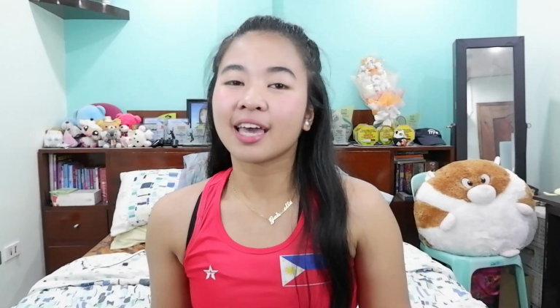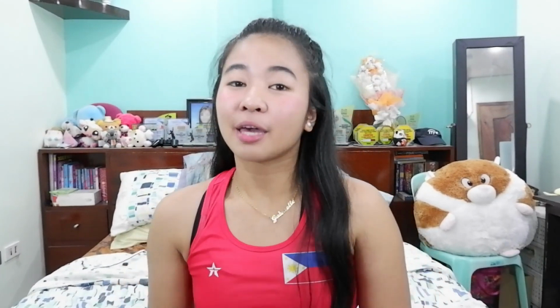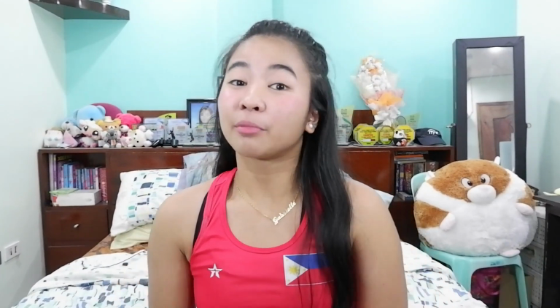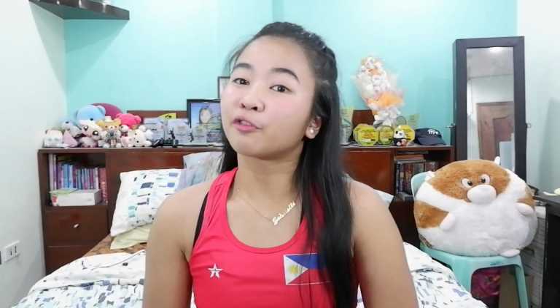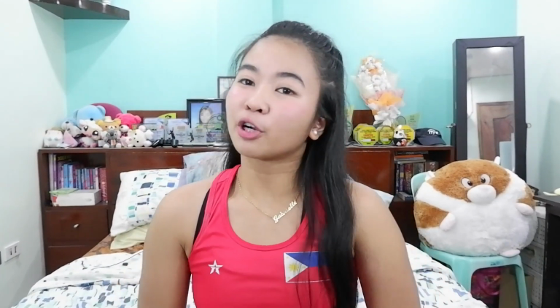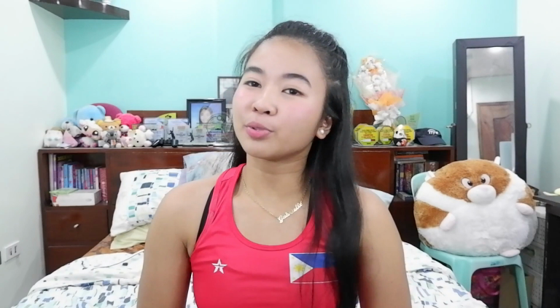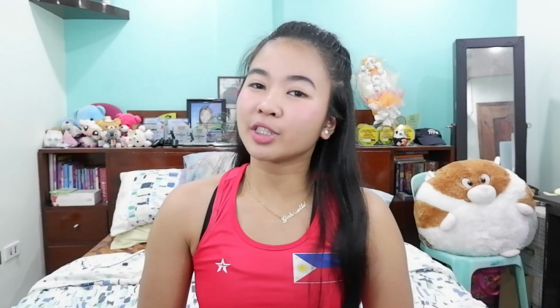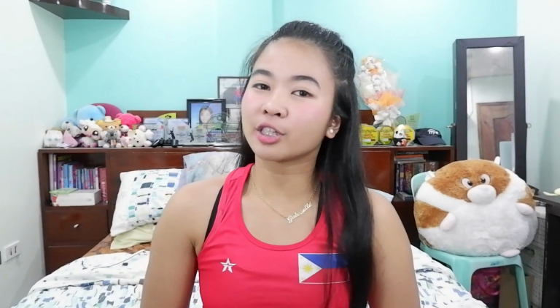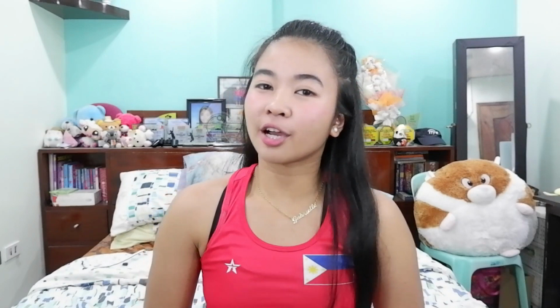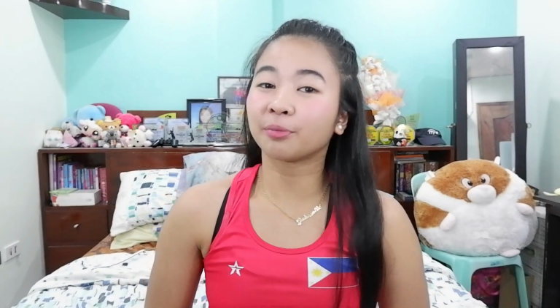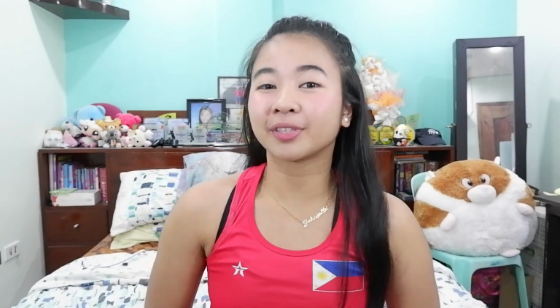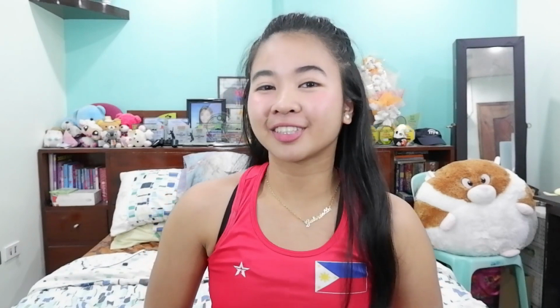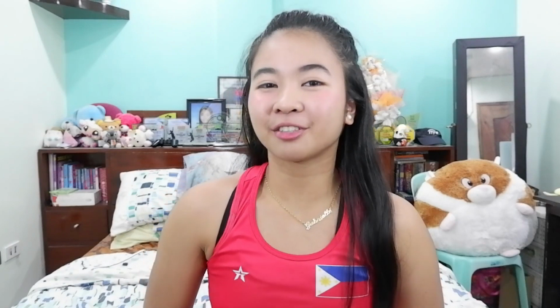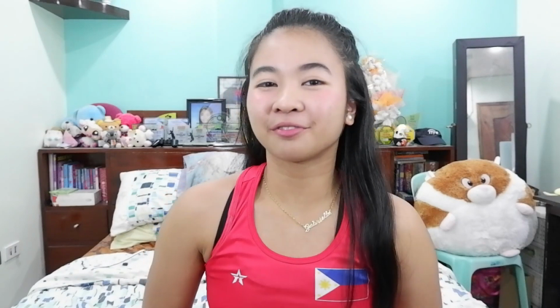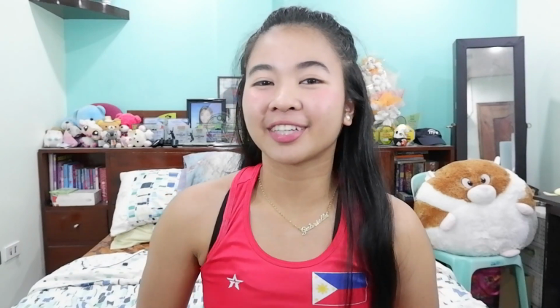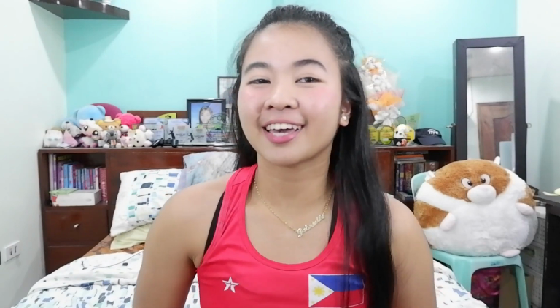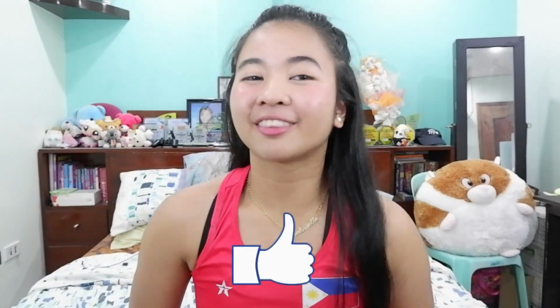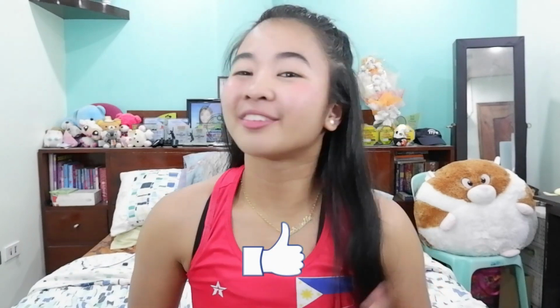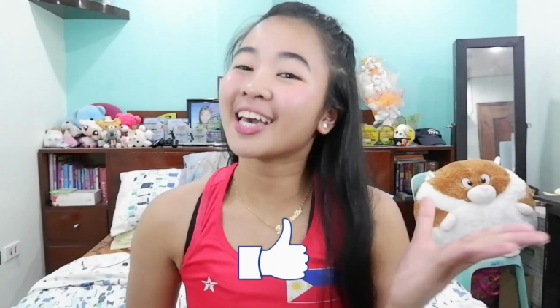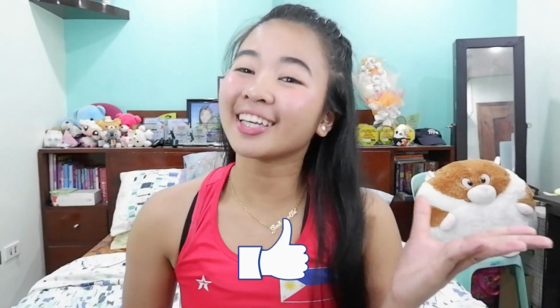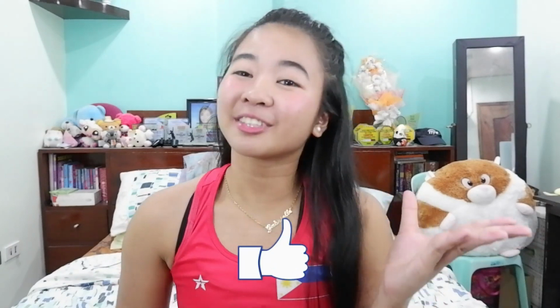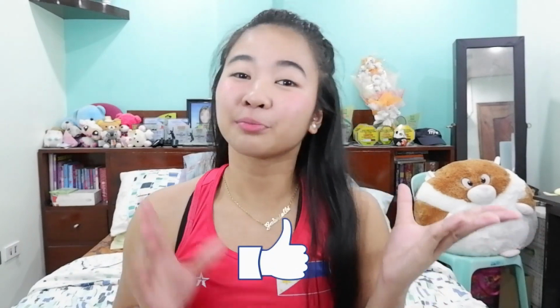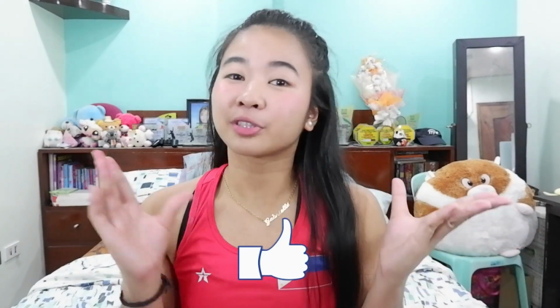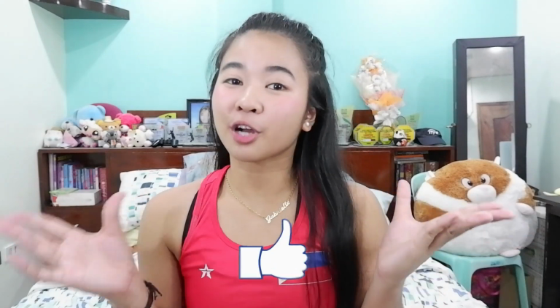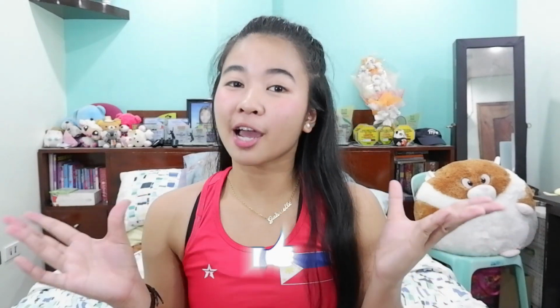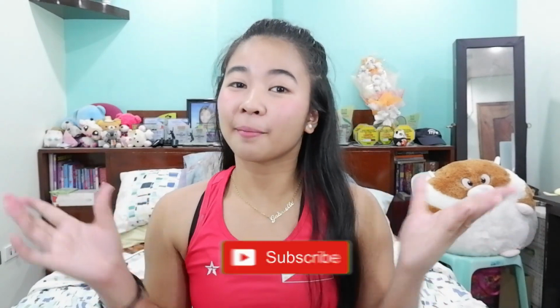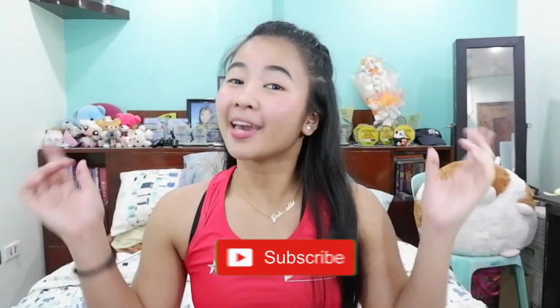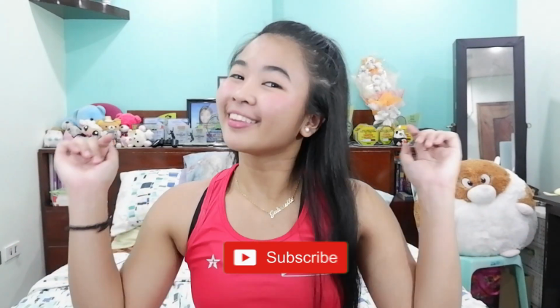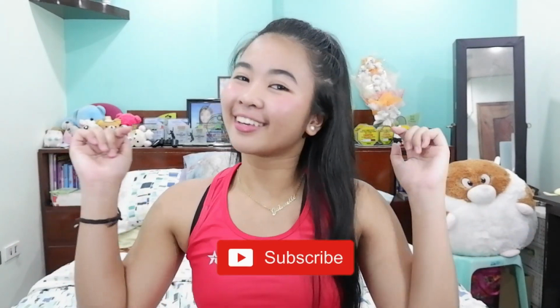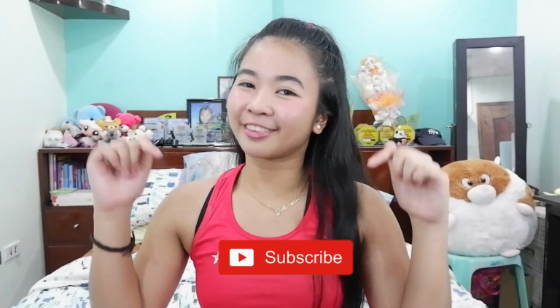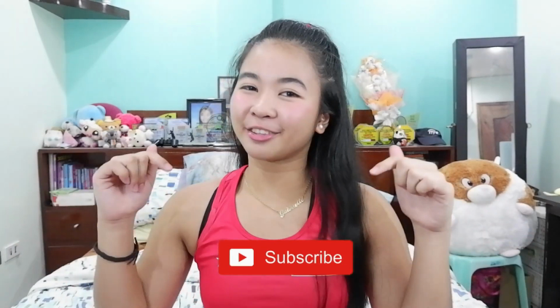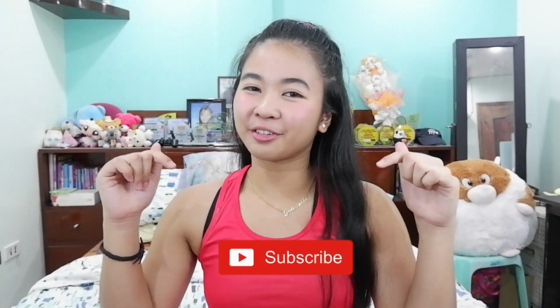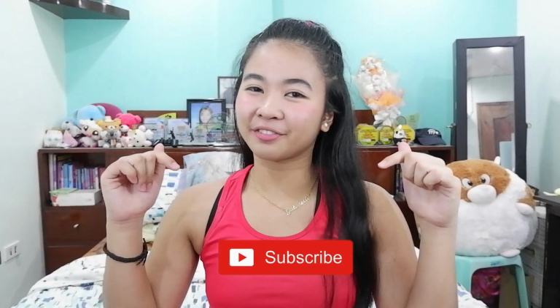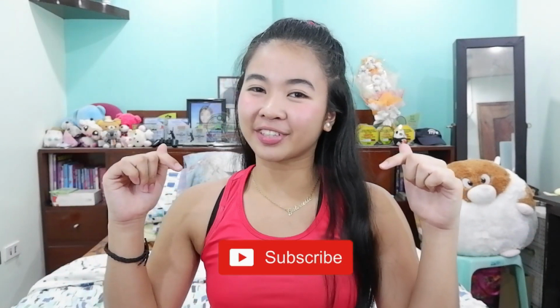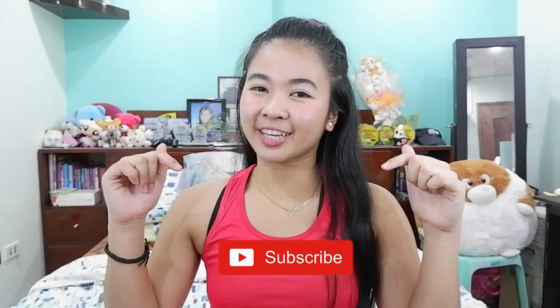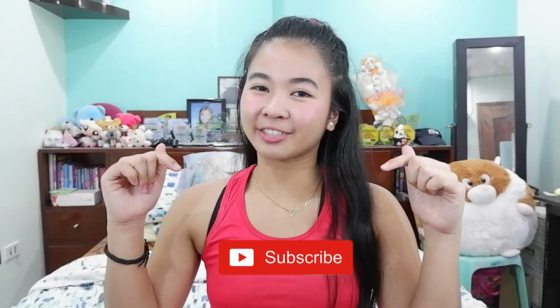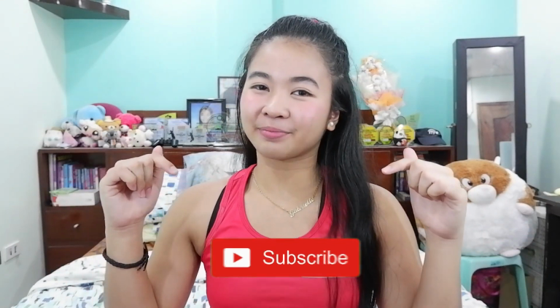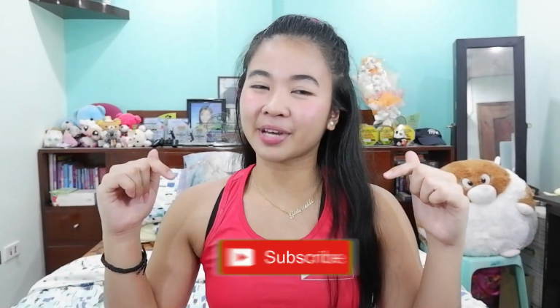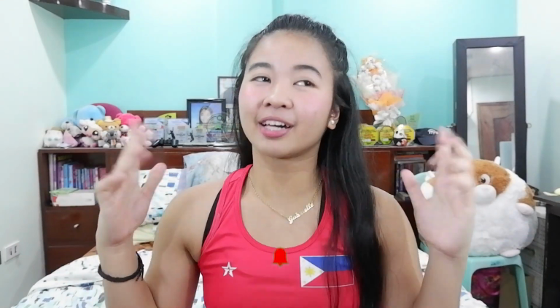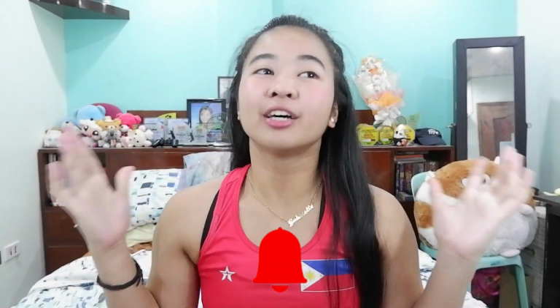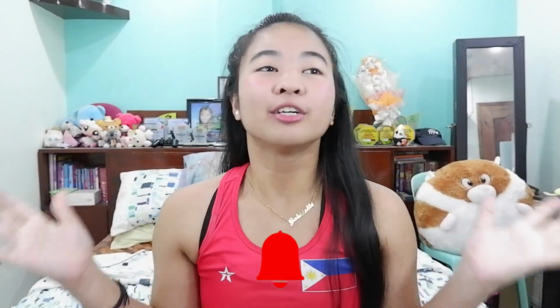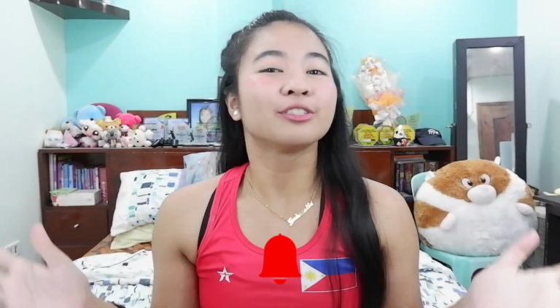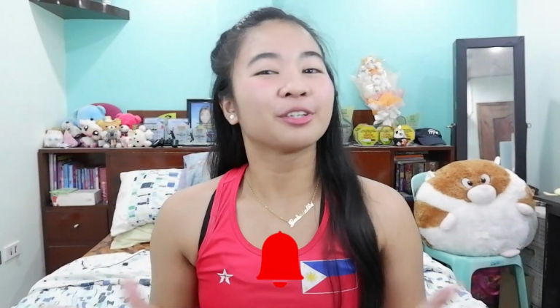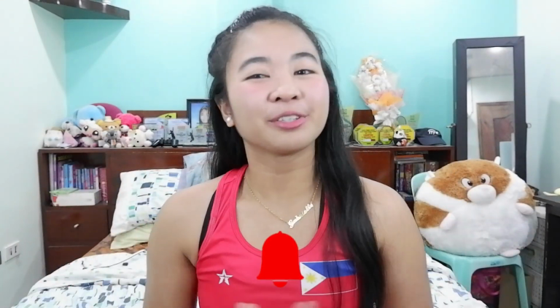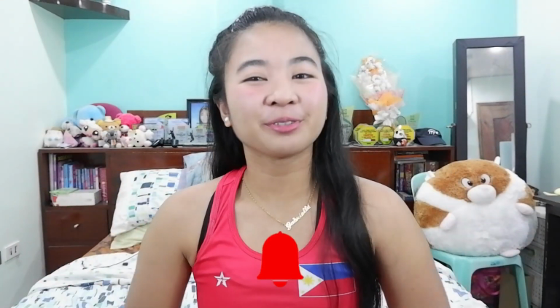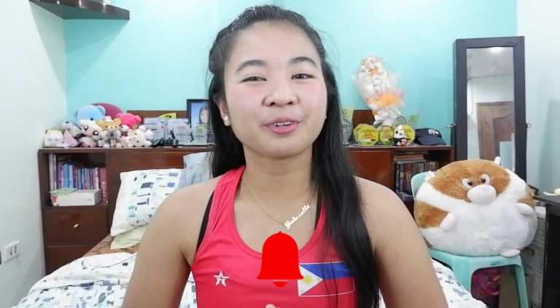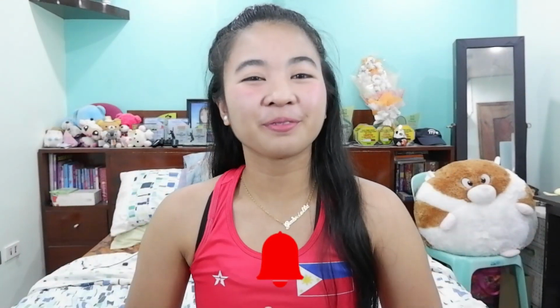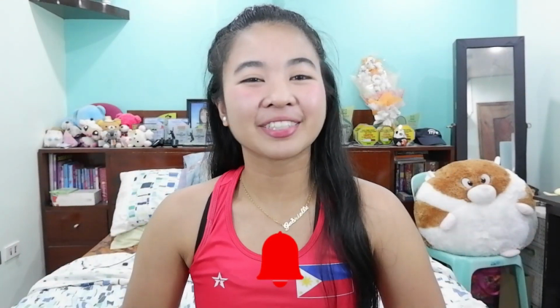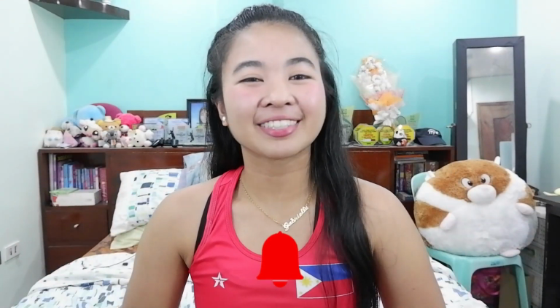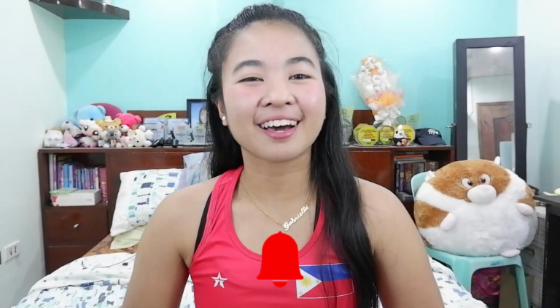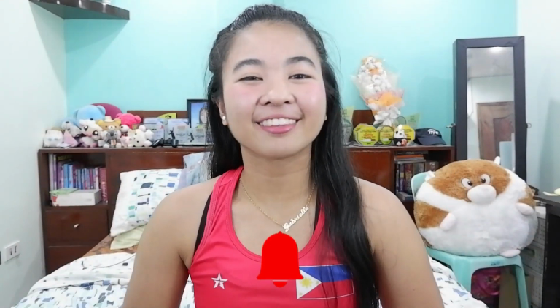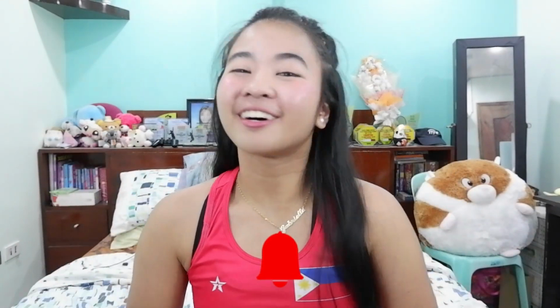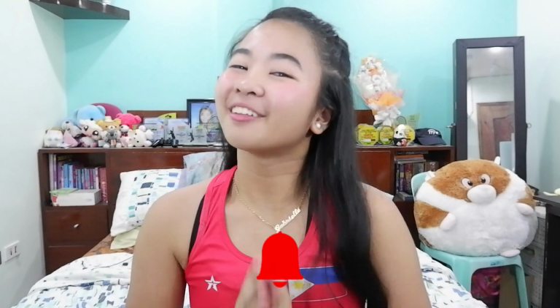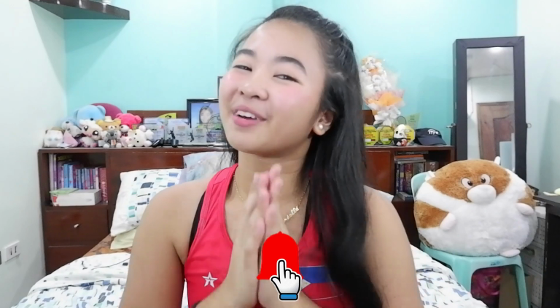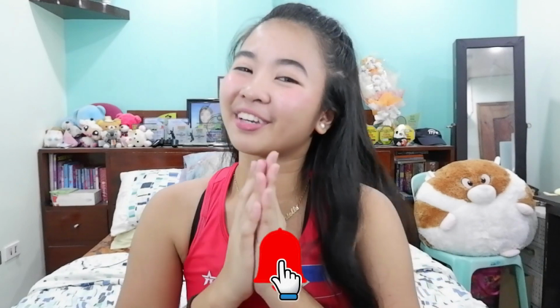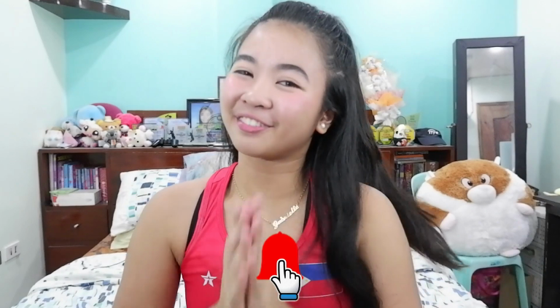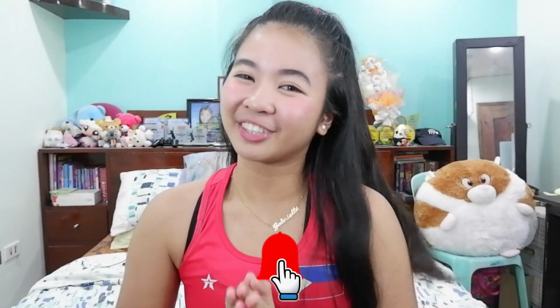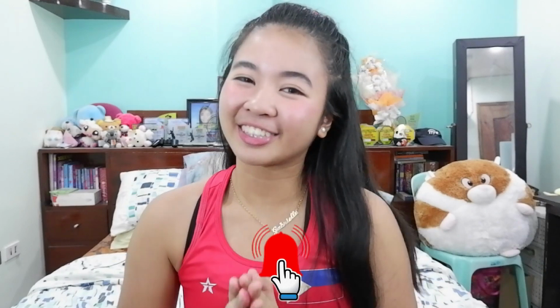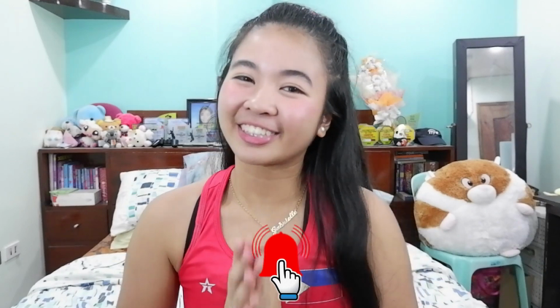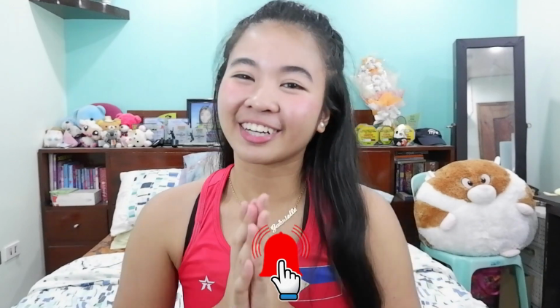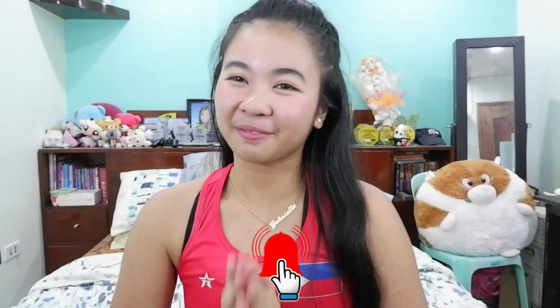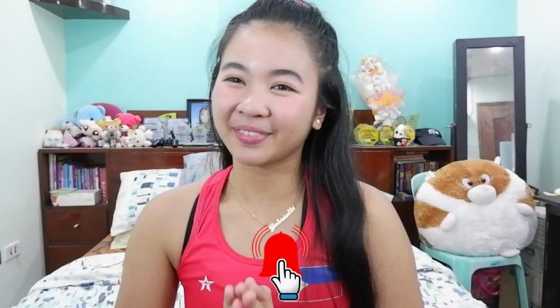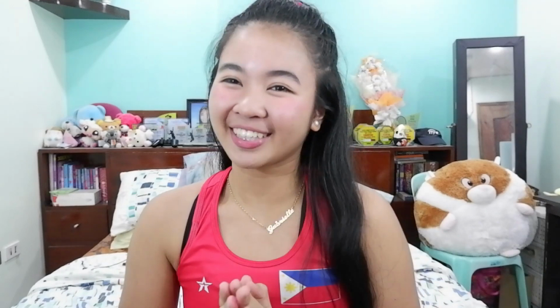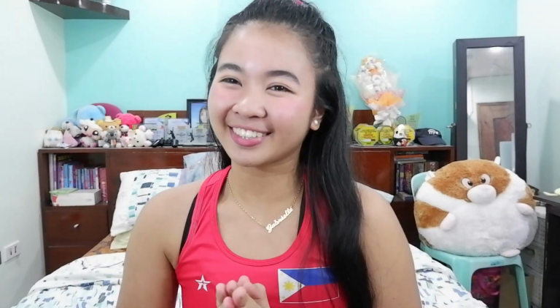And before we start, please don't forget to like, subscribe, and hit the notification bell so you won't miss out on my future updates.